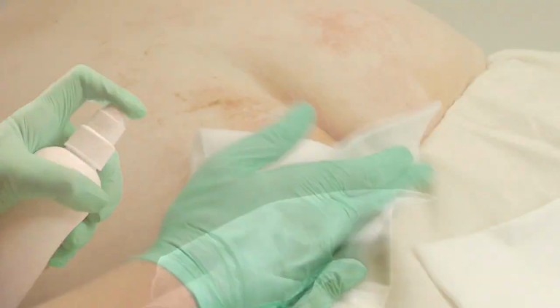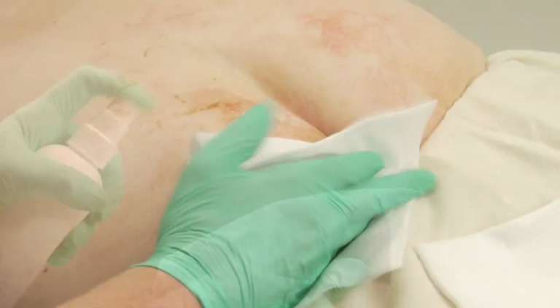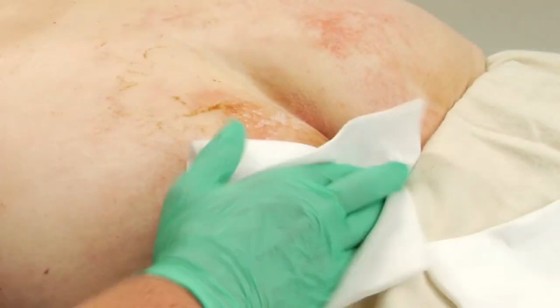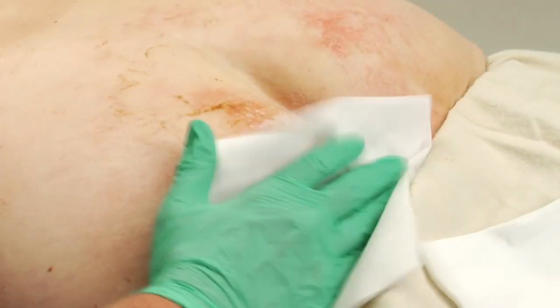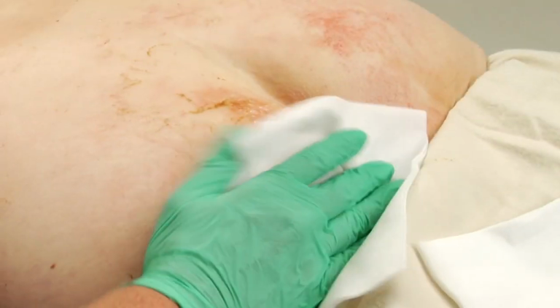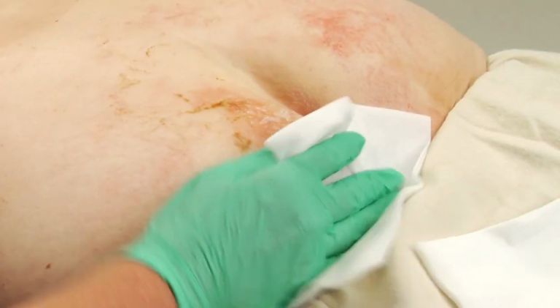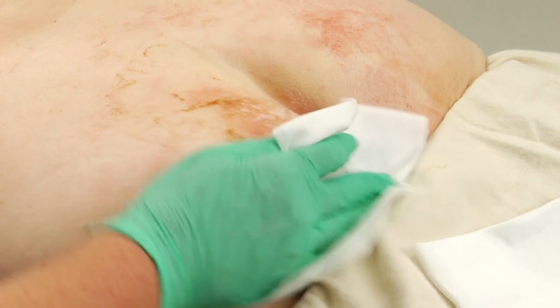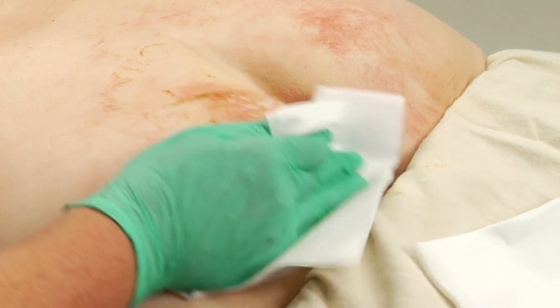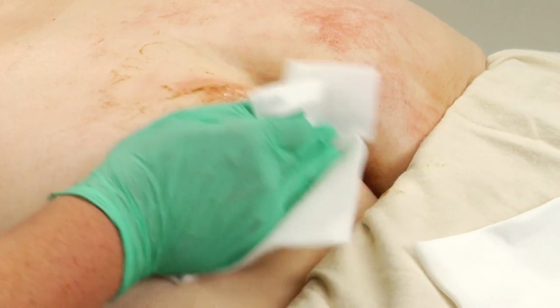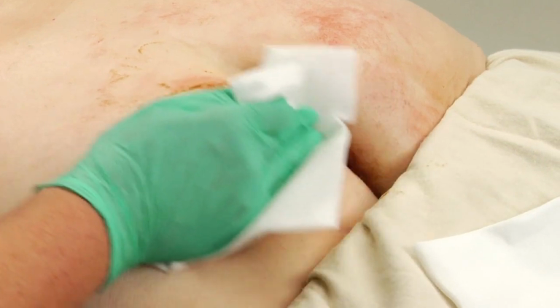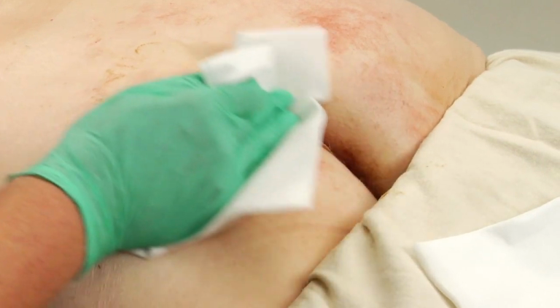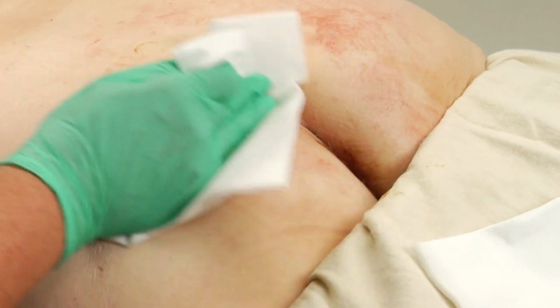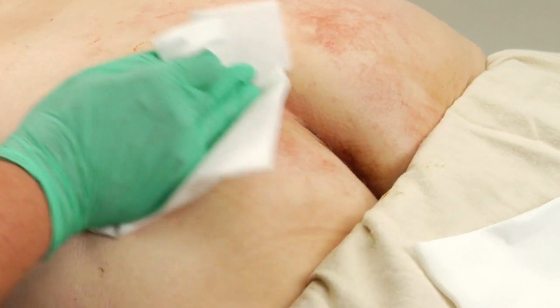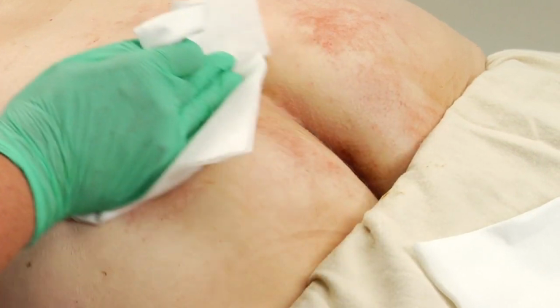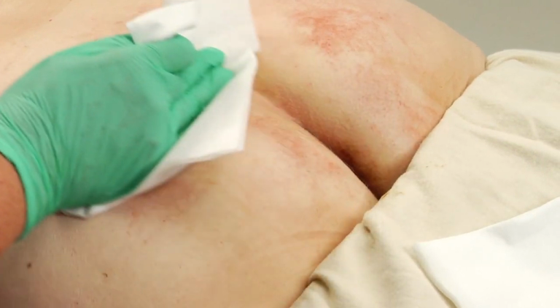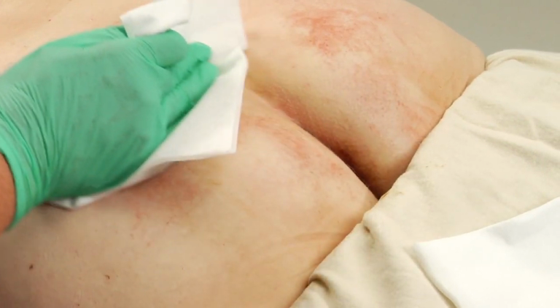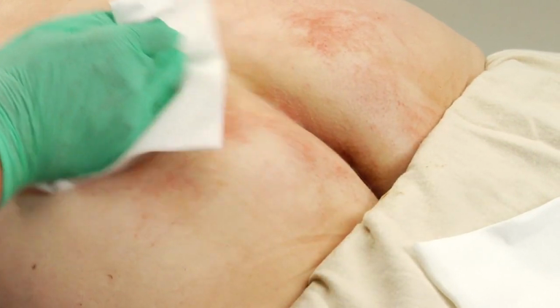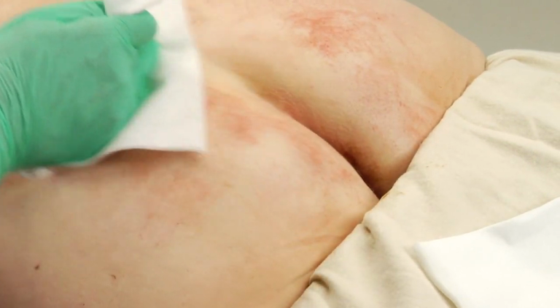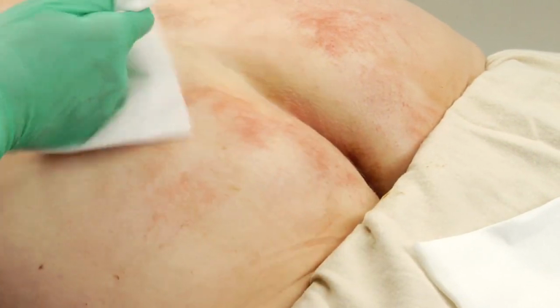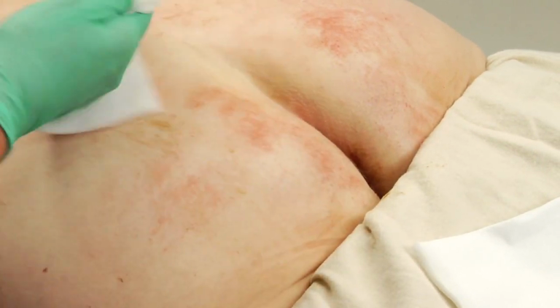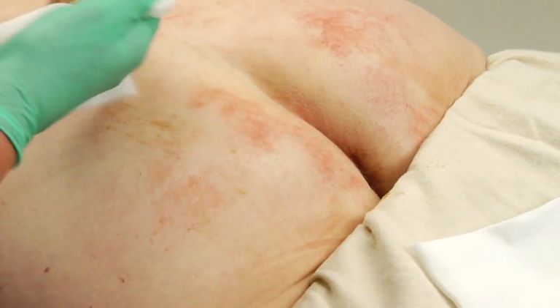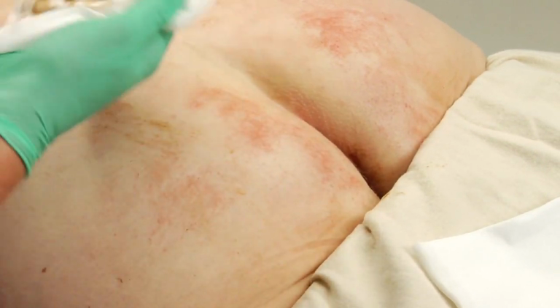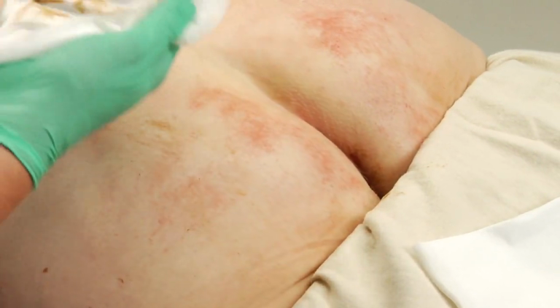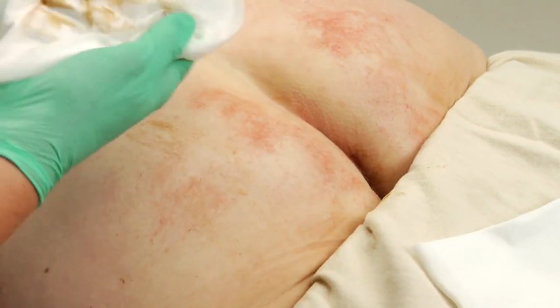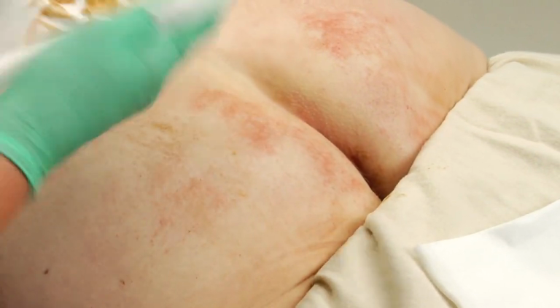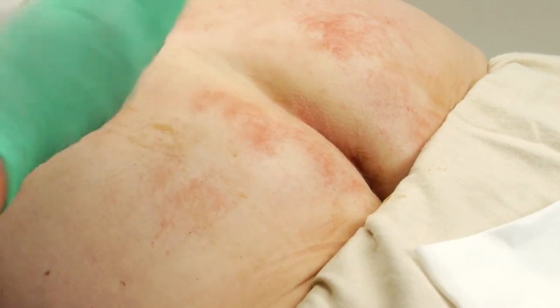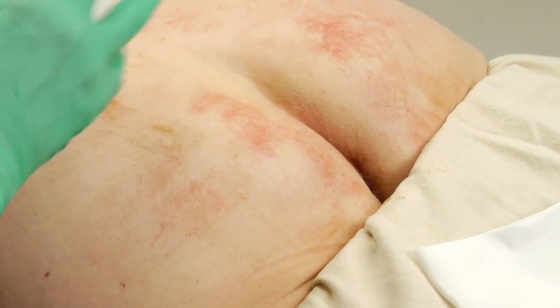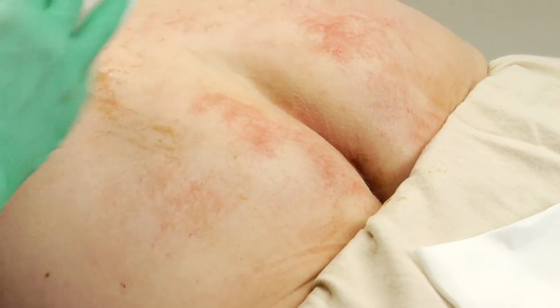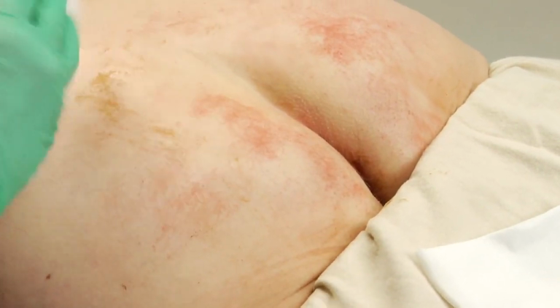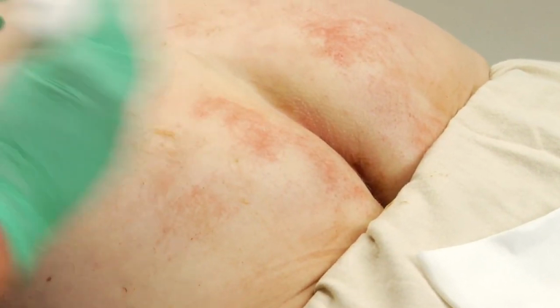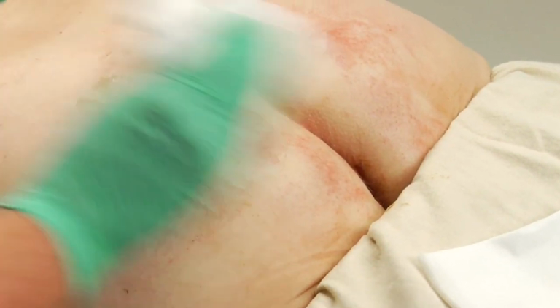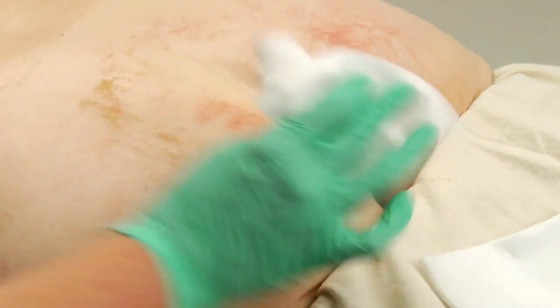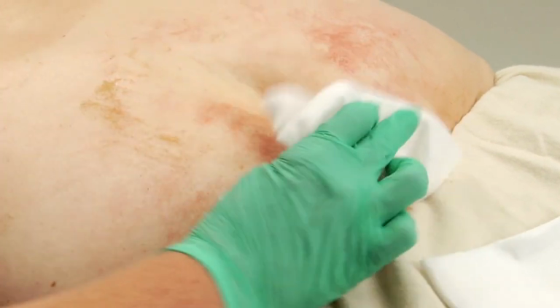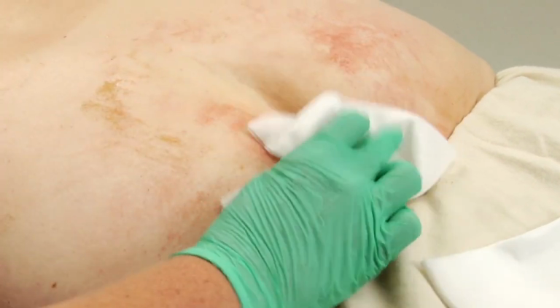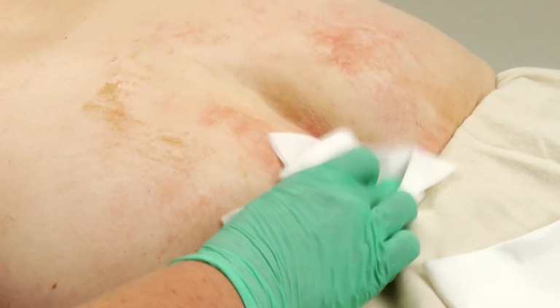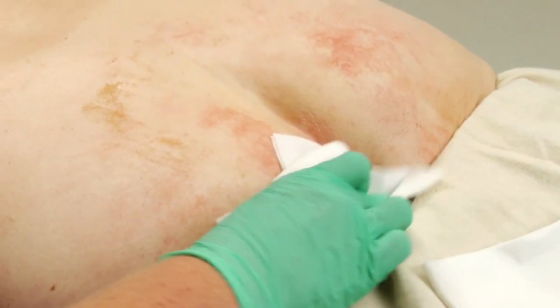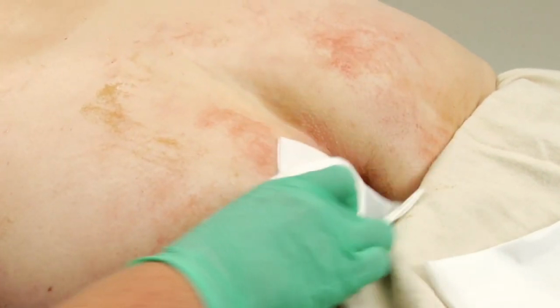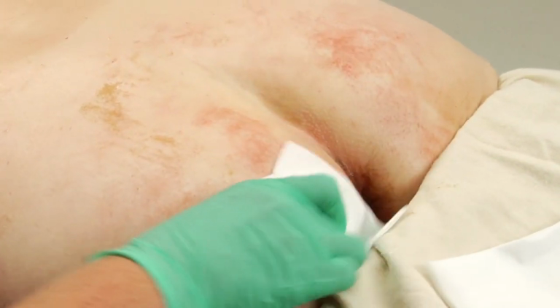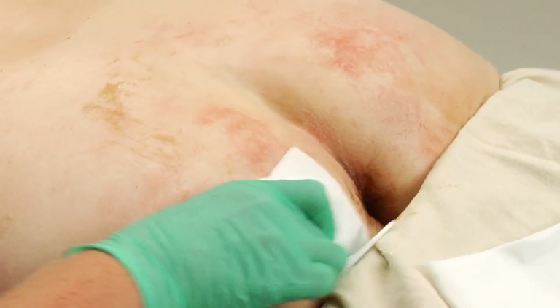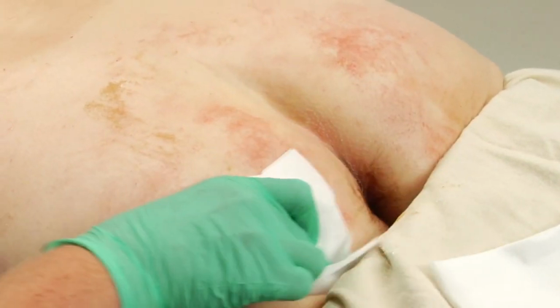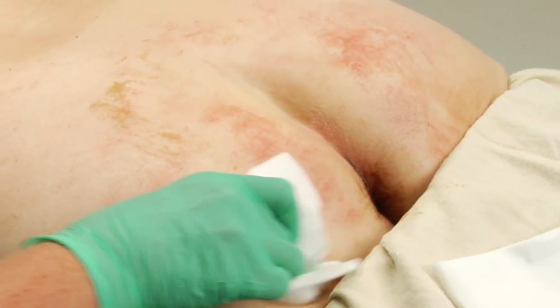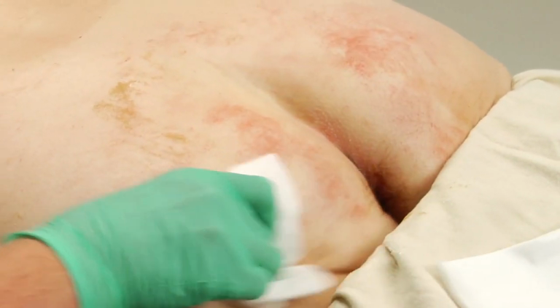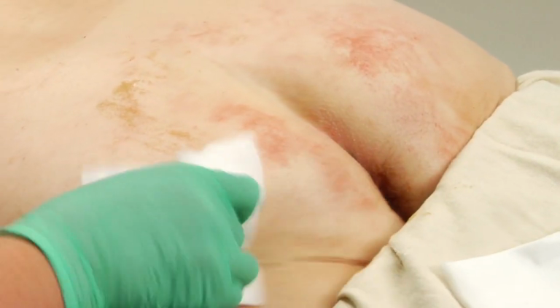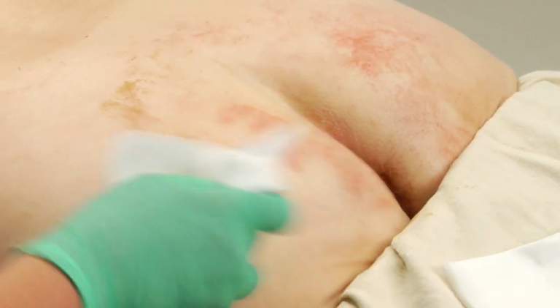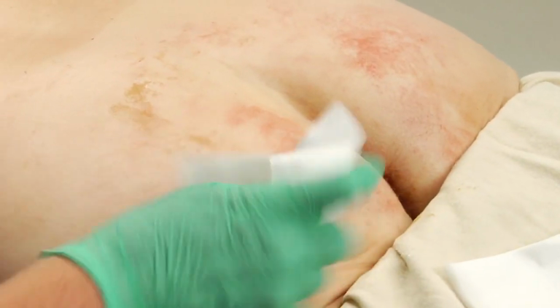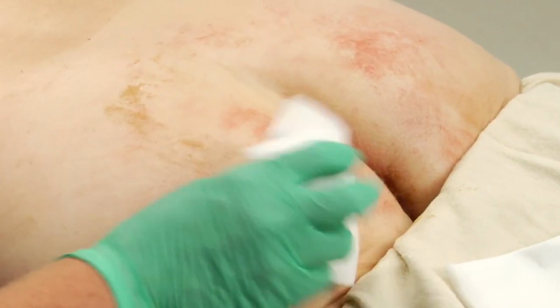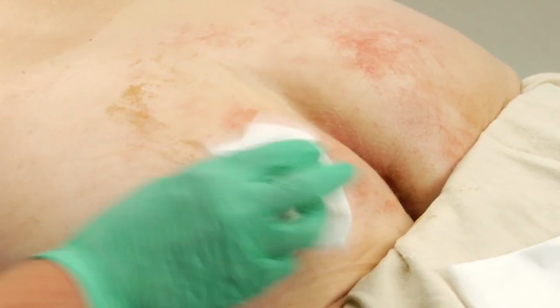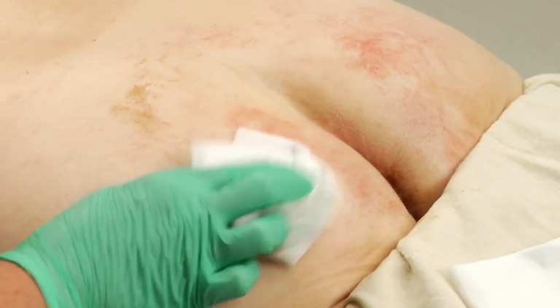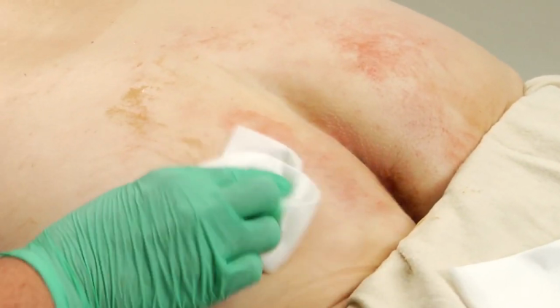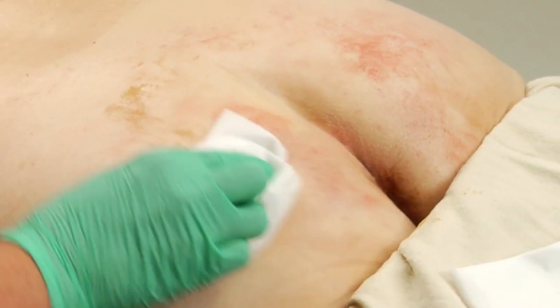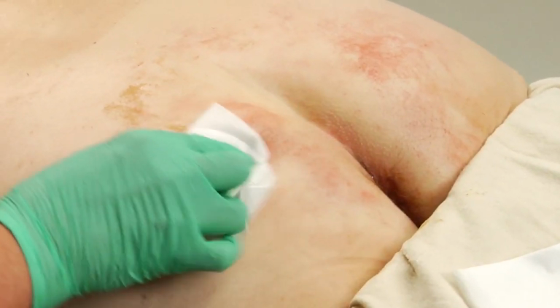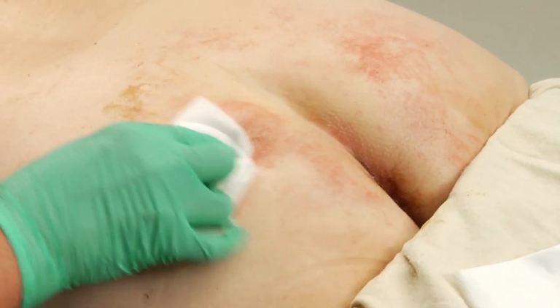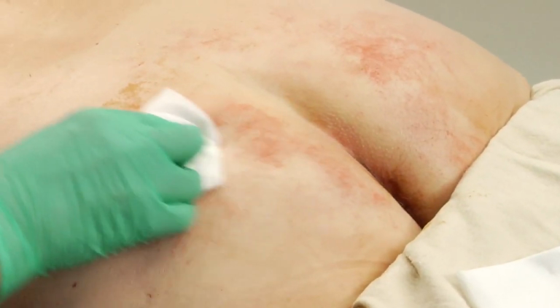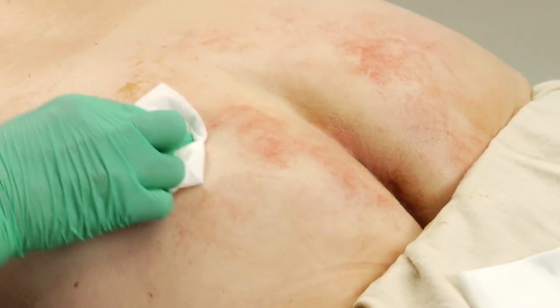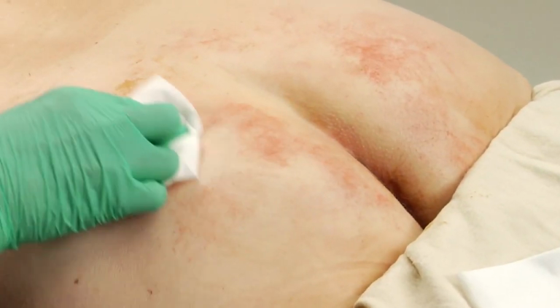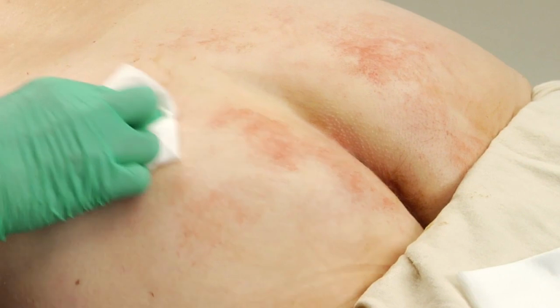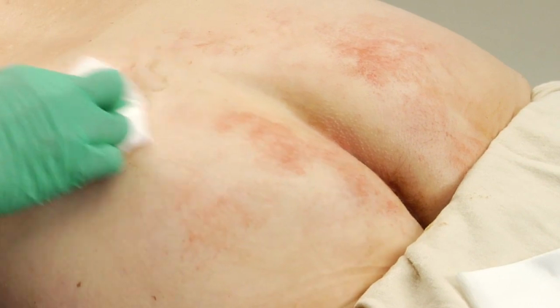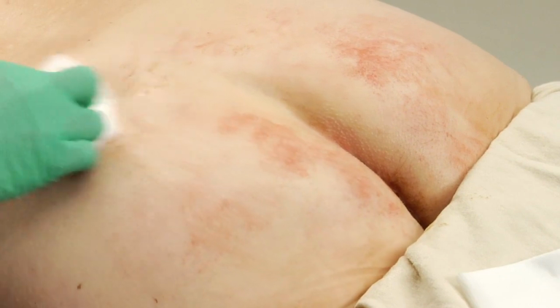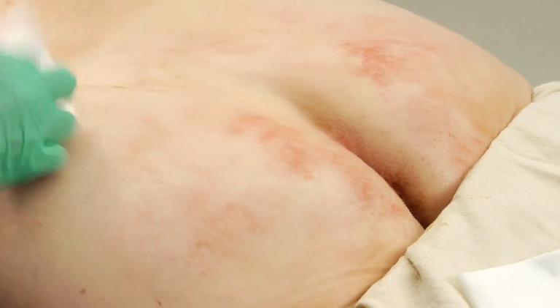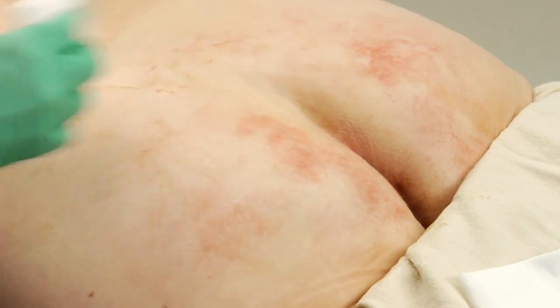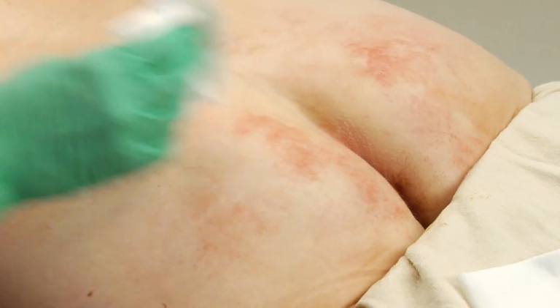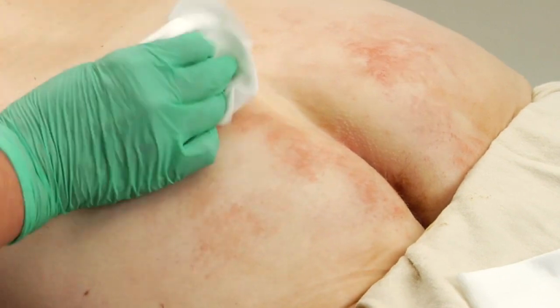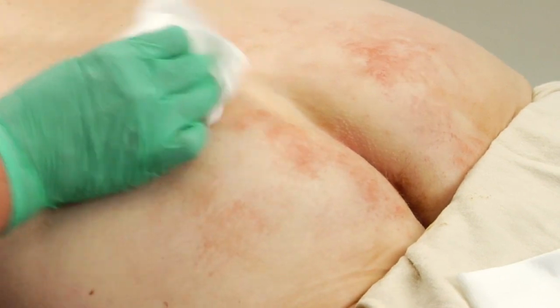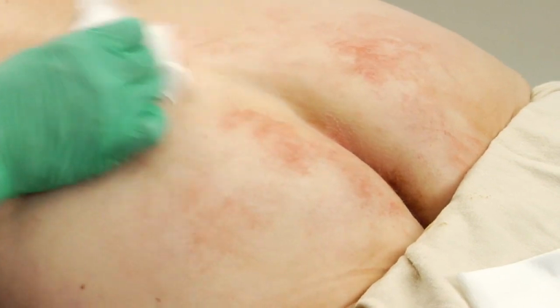Gently wipe clean, pat dry. Repeat as needed until the skin is clean. No rinsing is required.